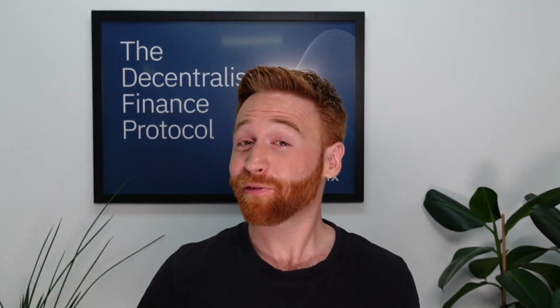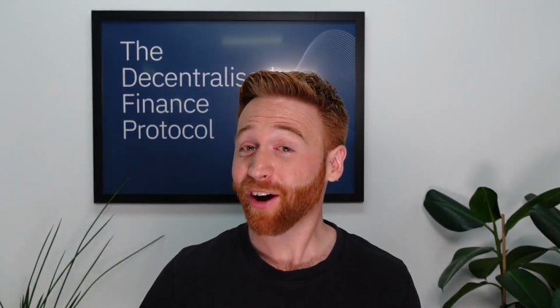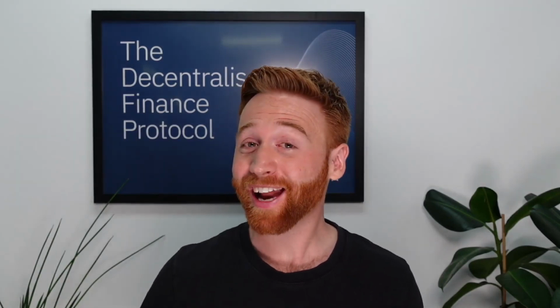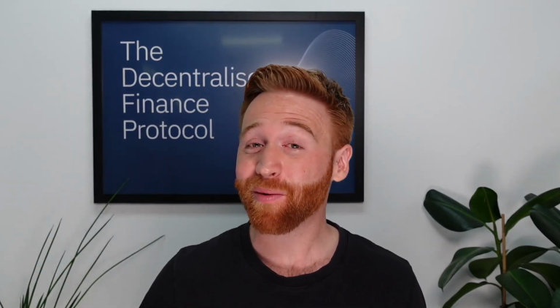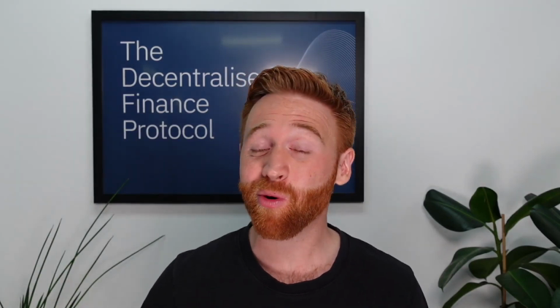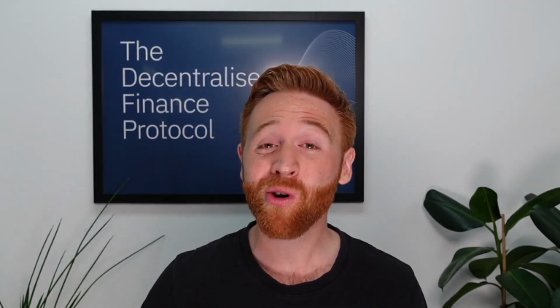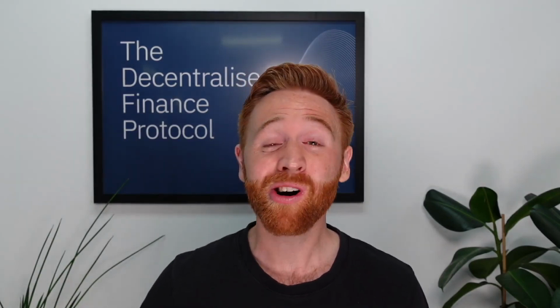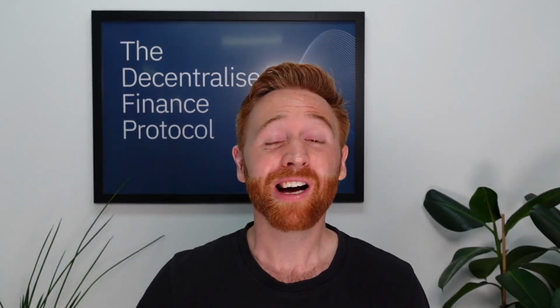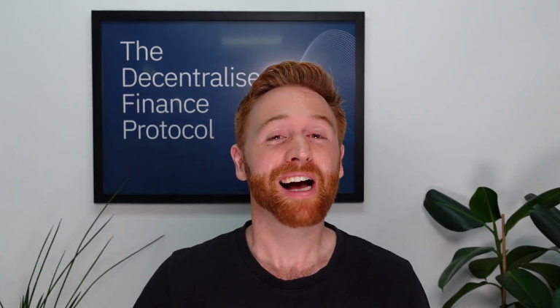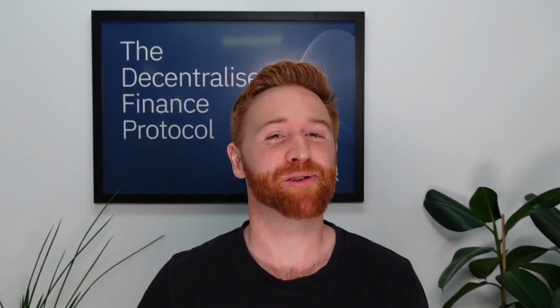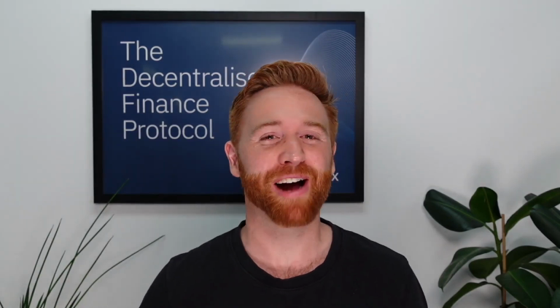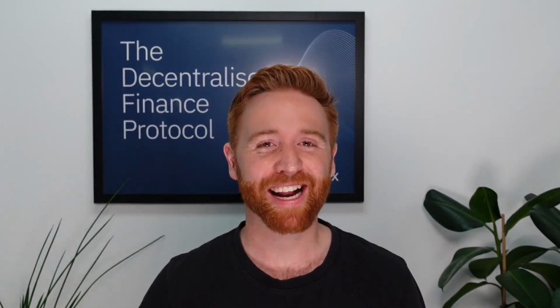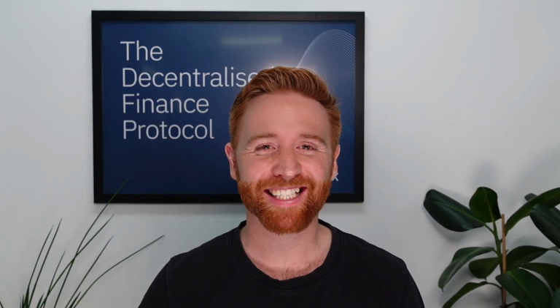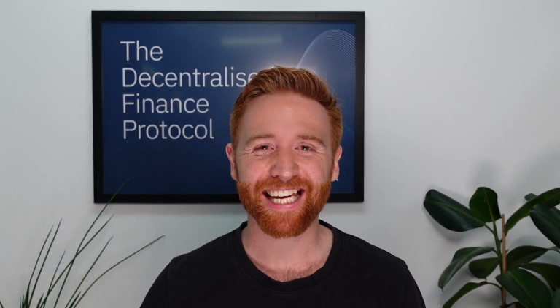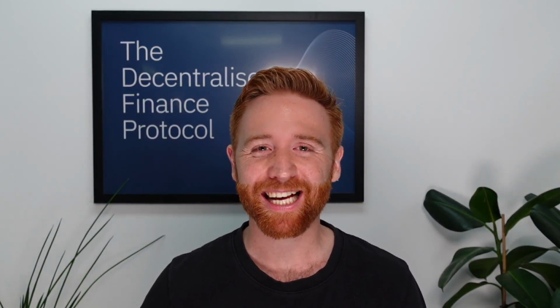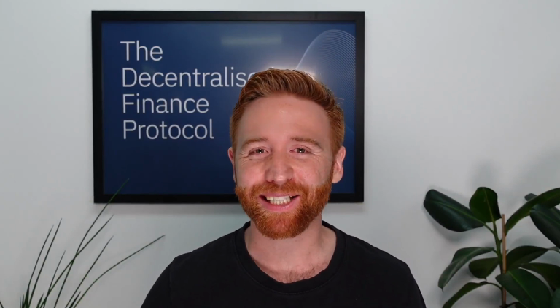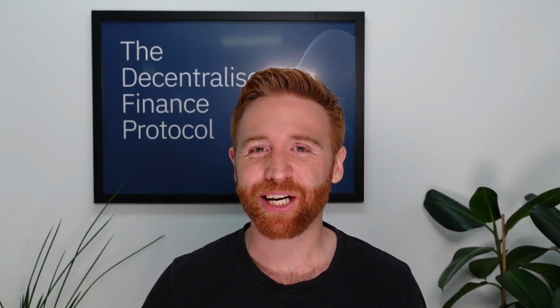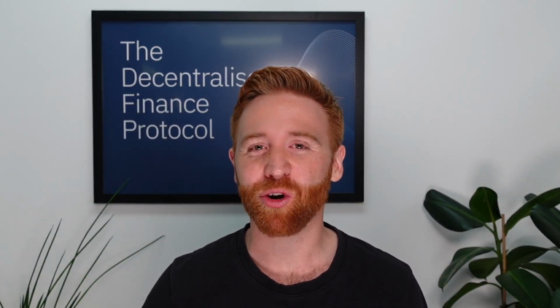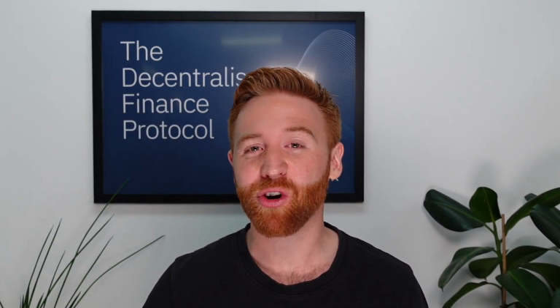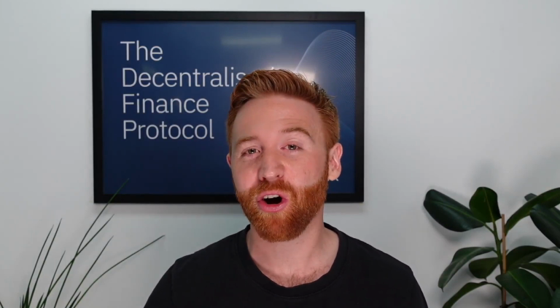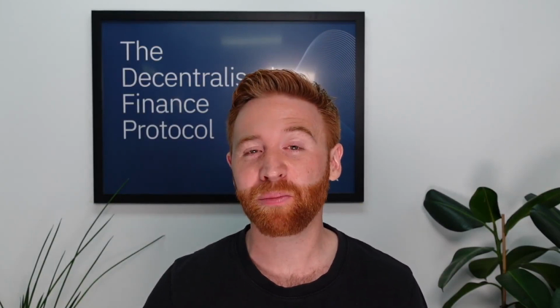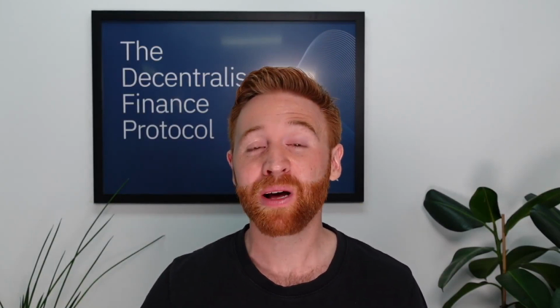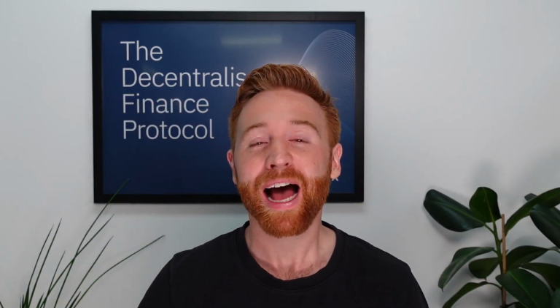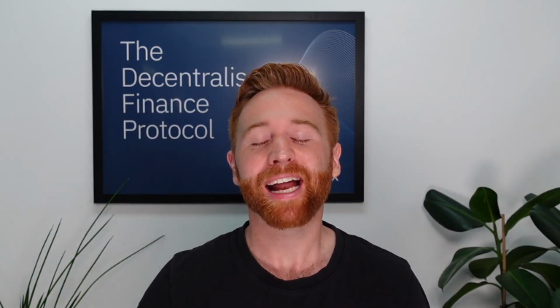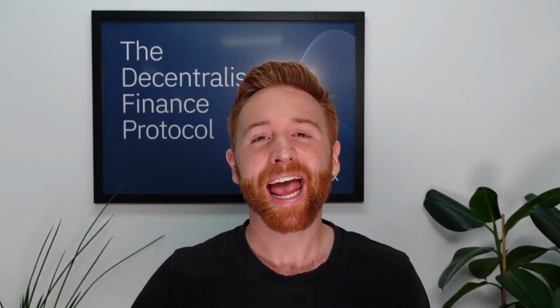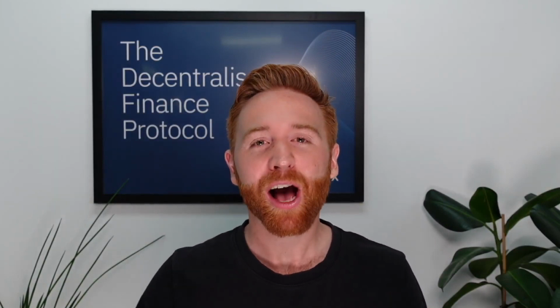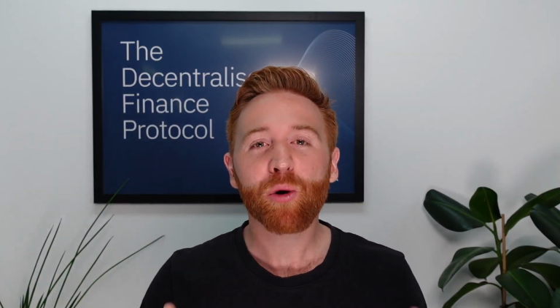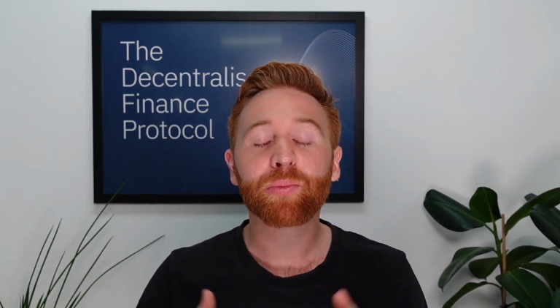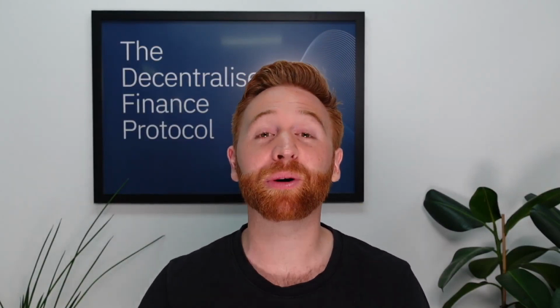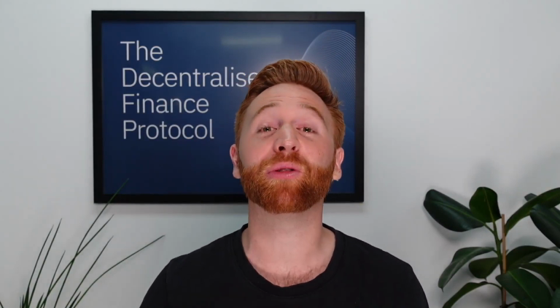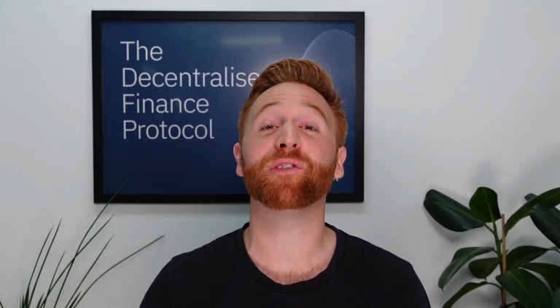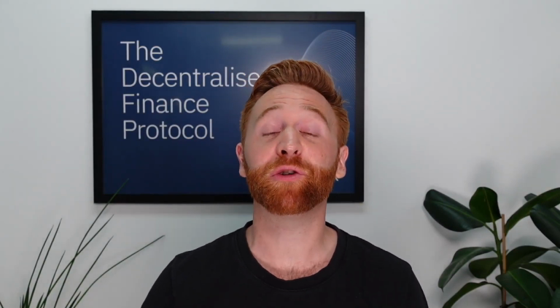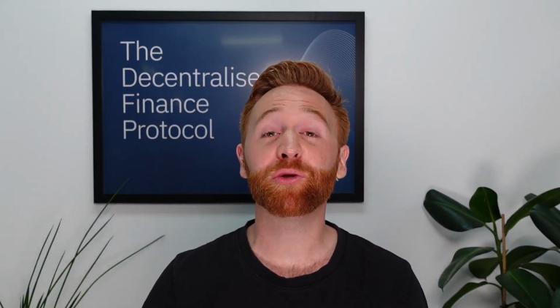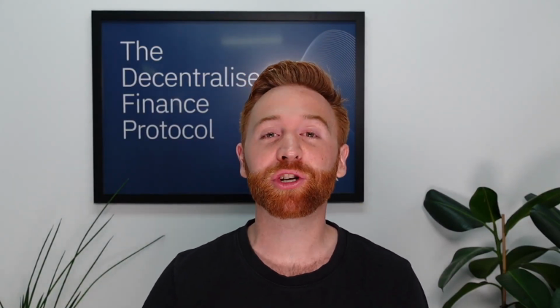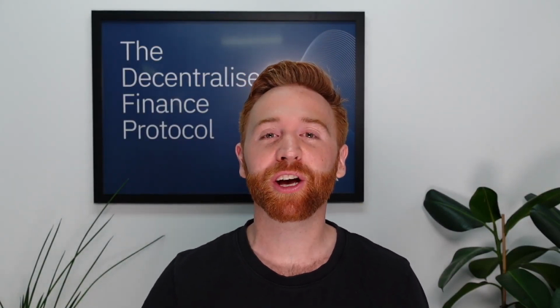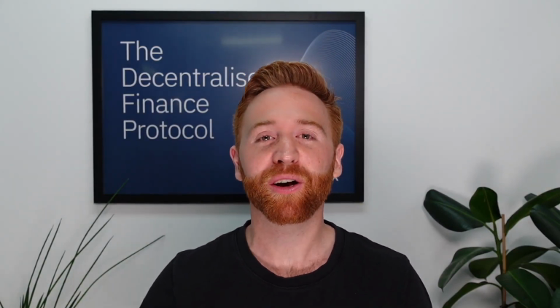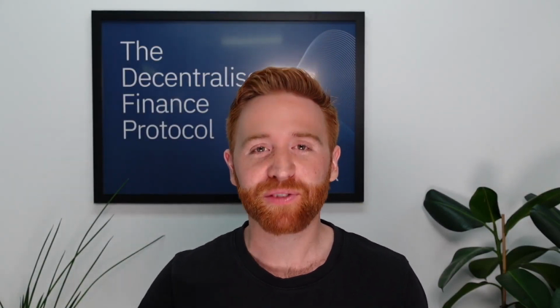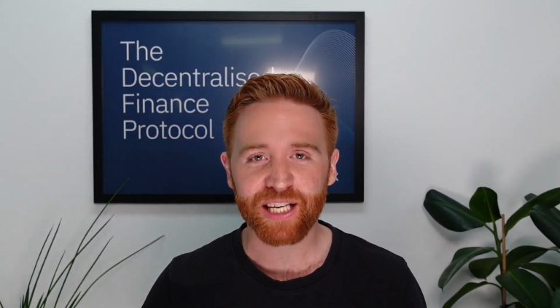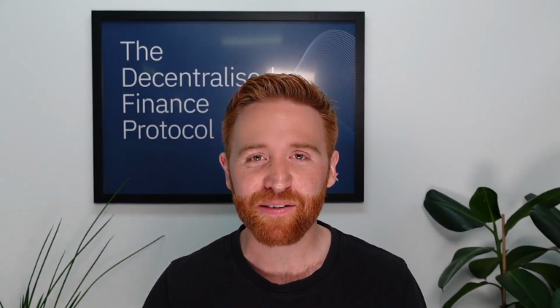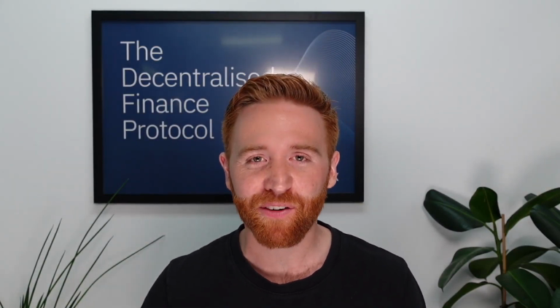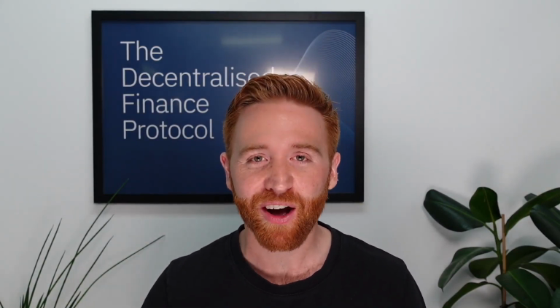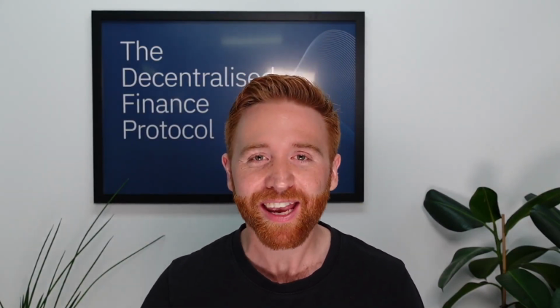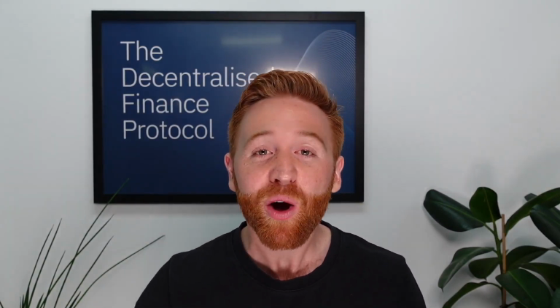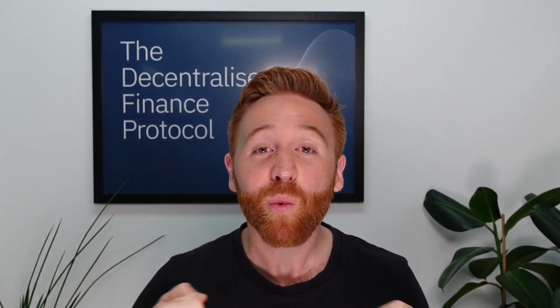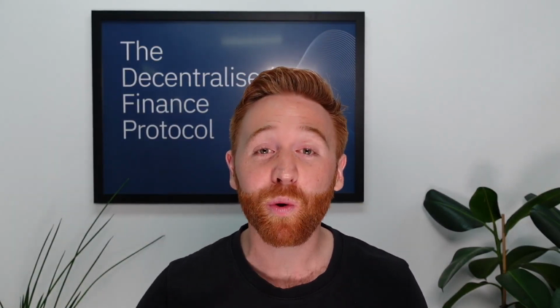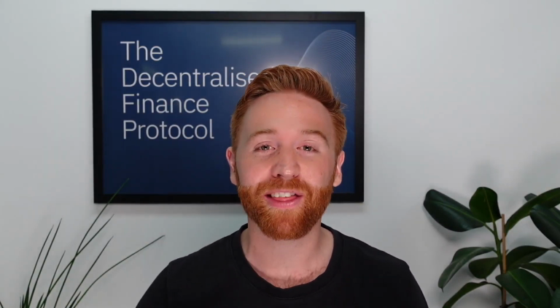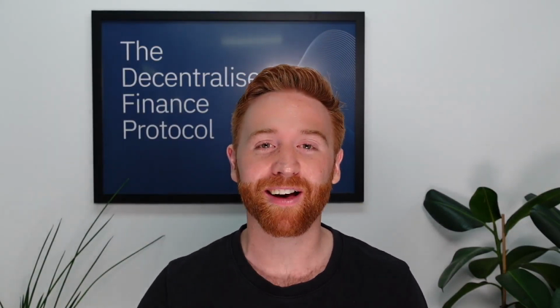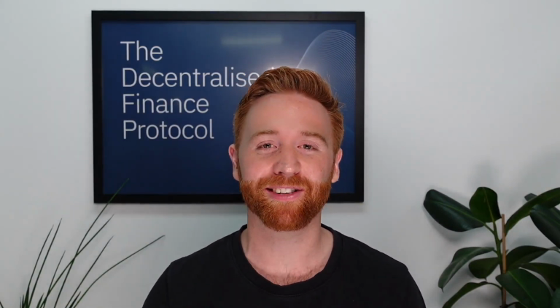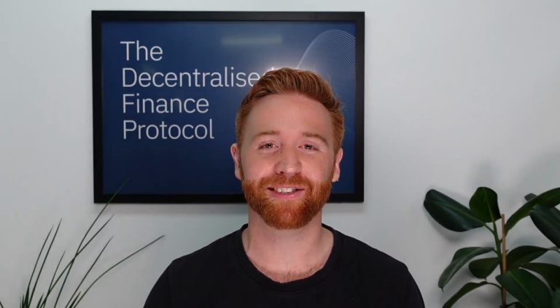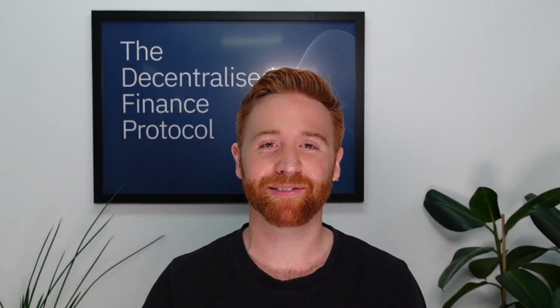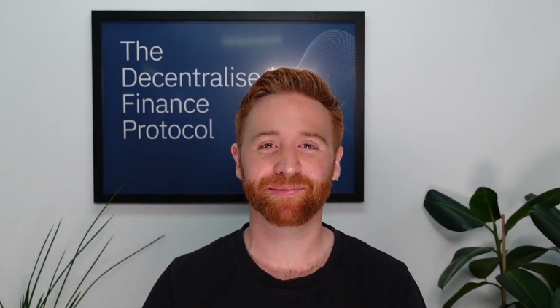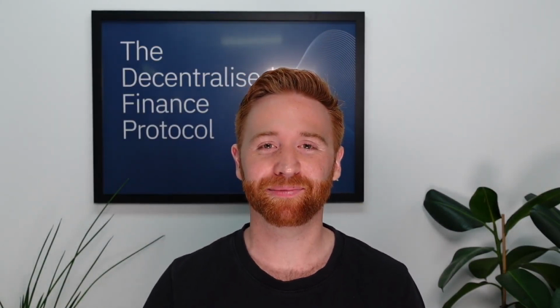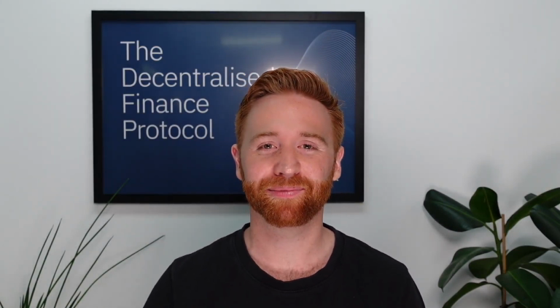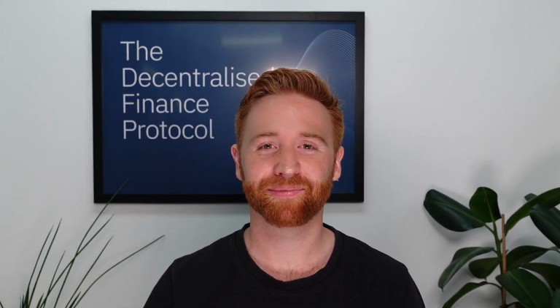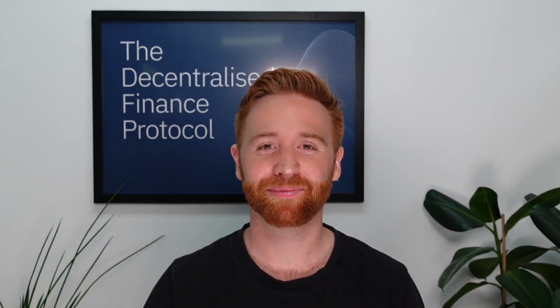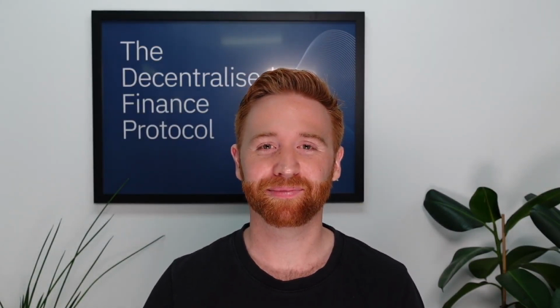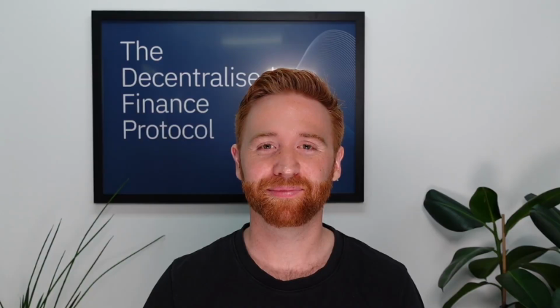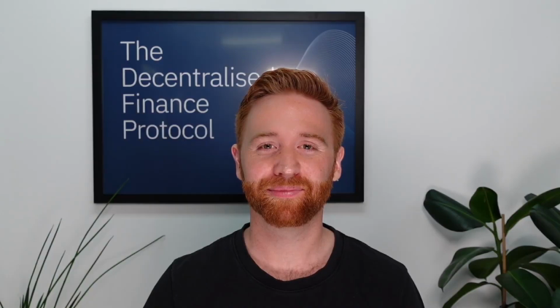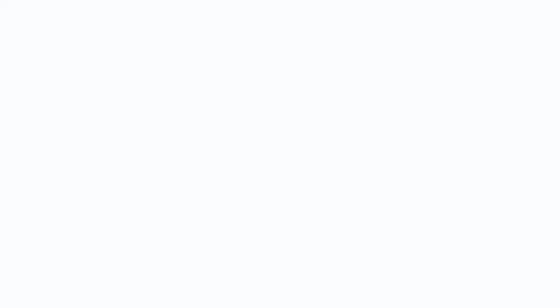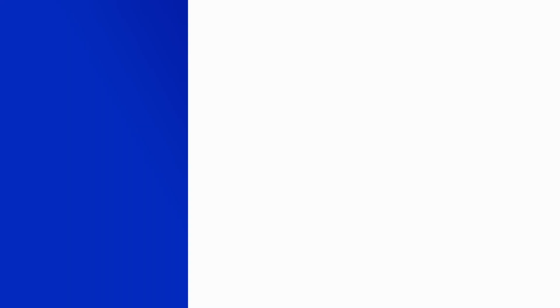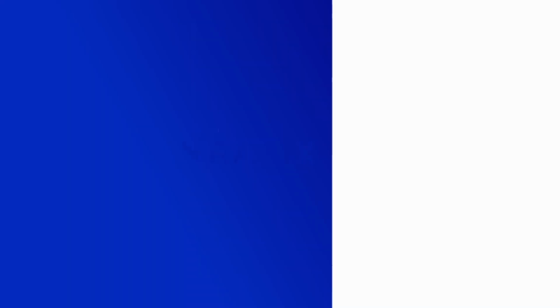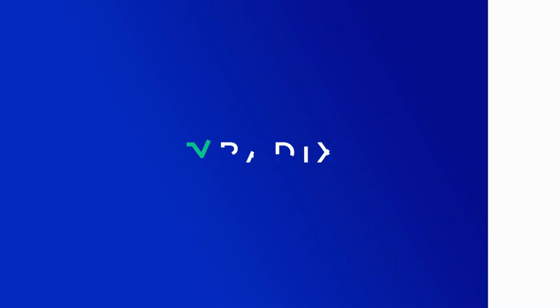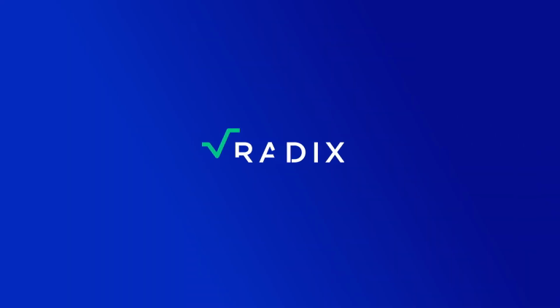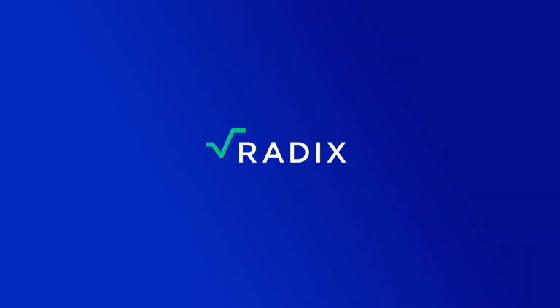Find out more at RadixDLT.com and help build the future of DeFi with us.